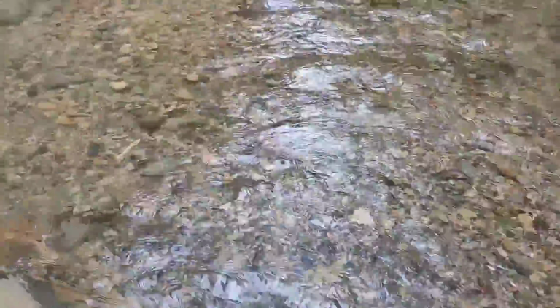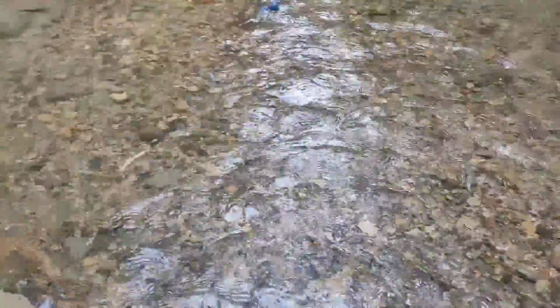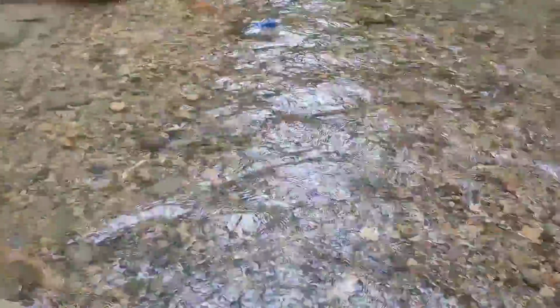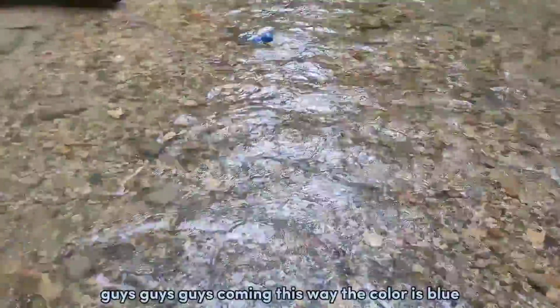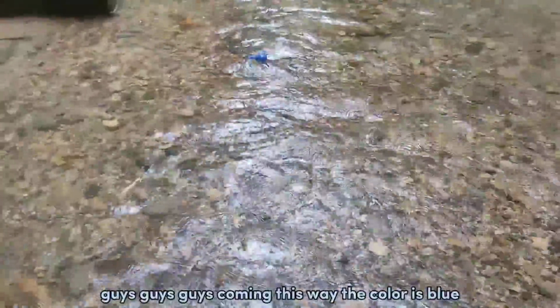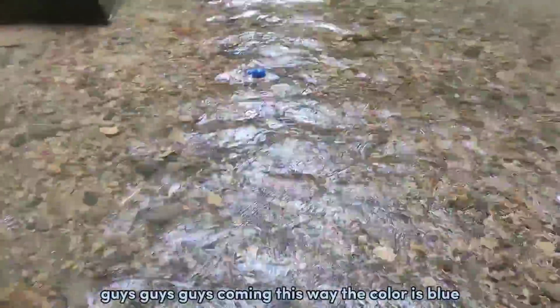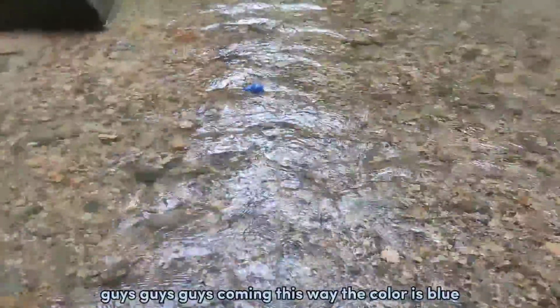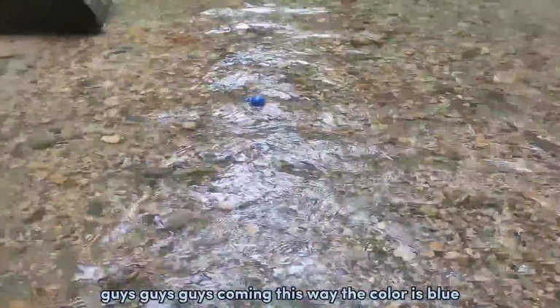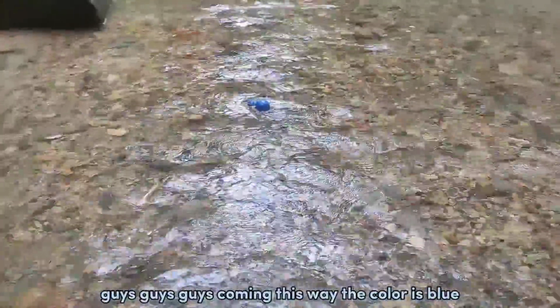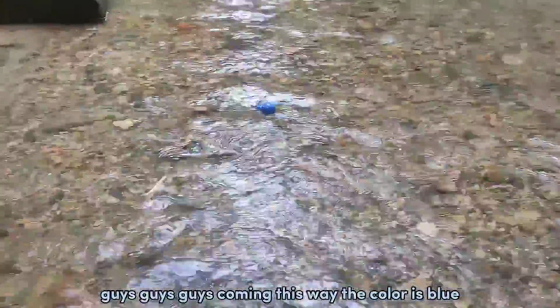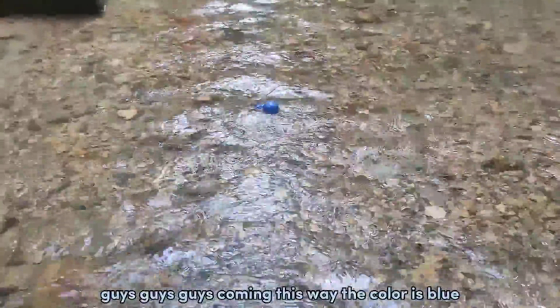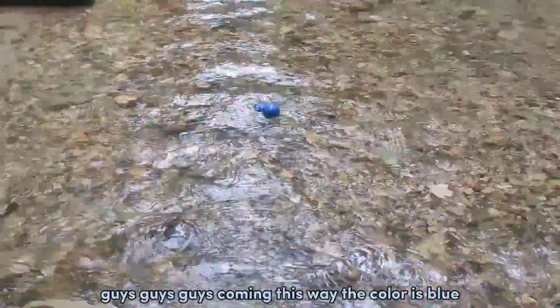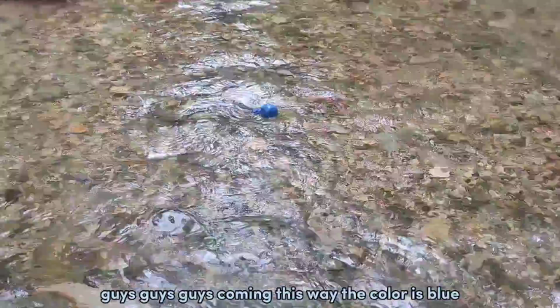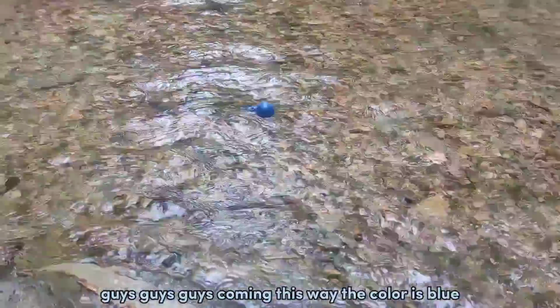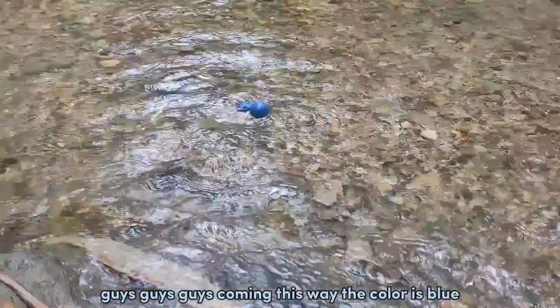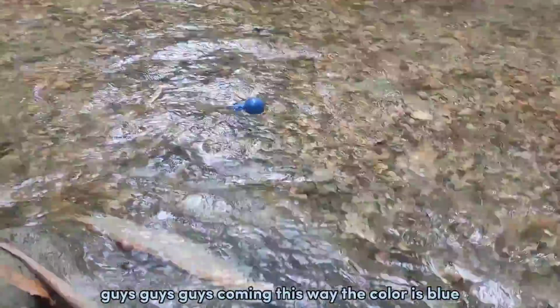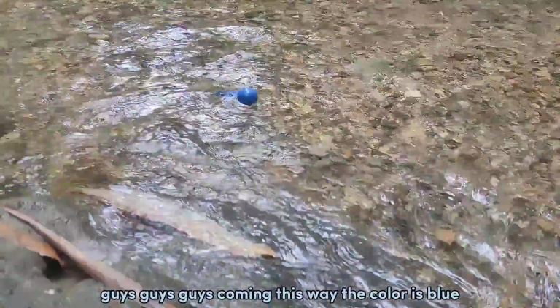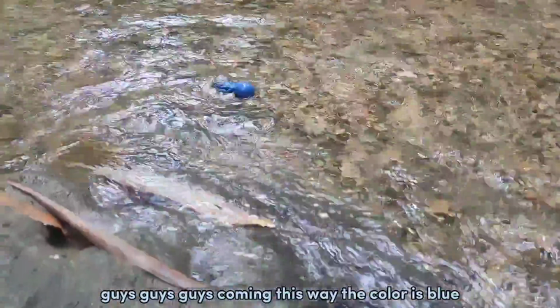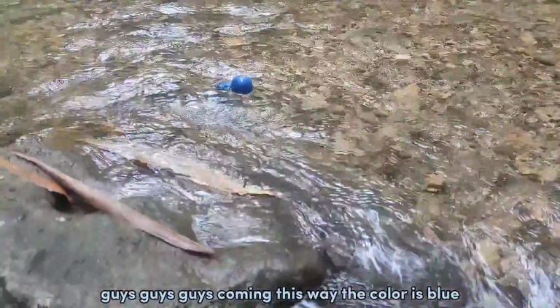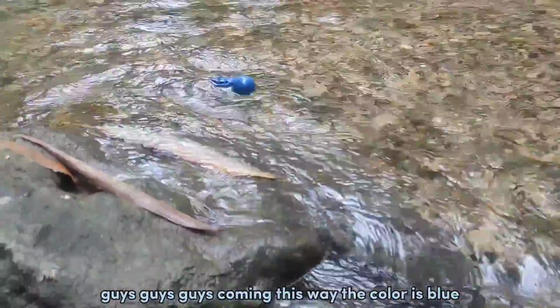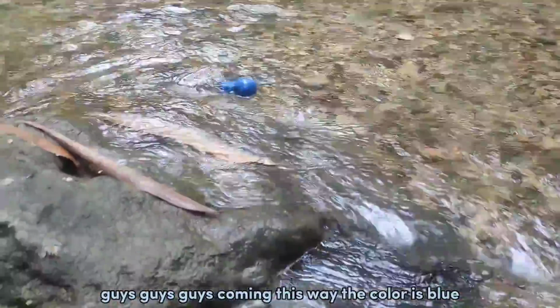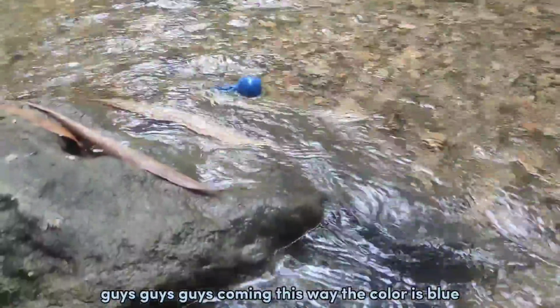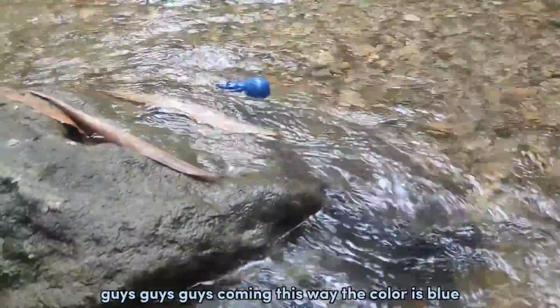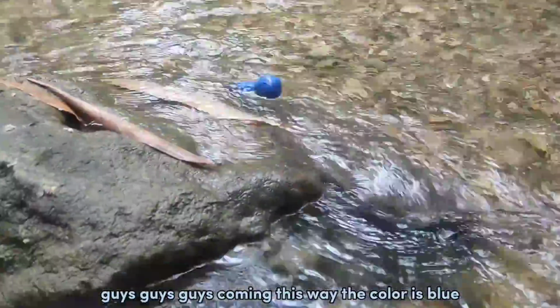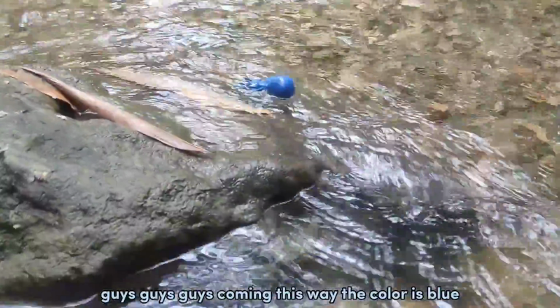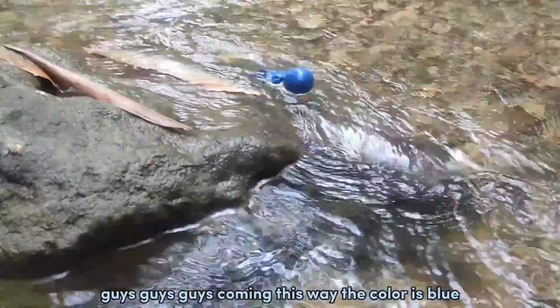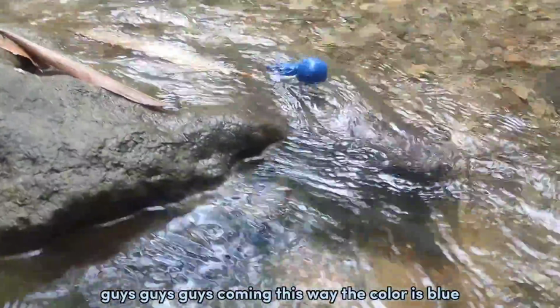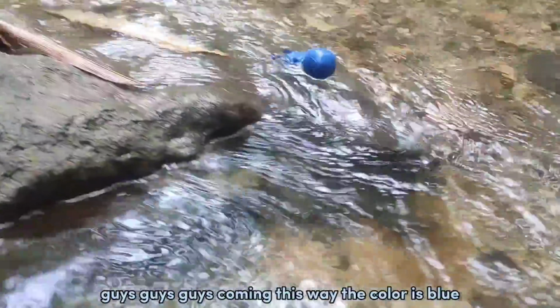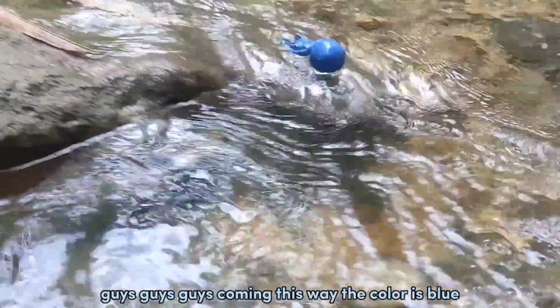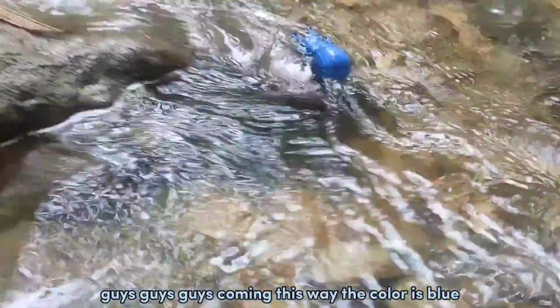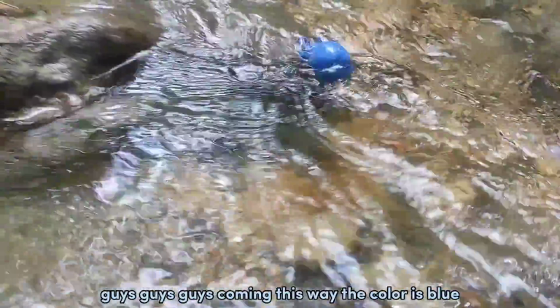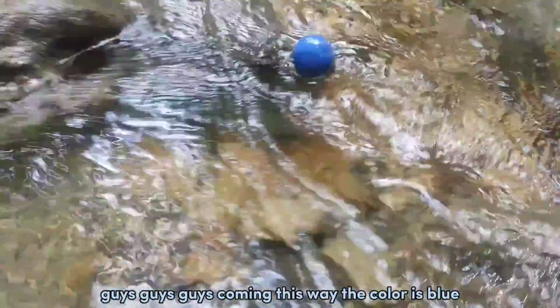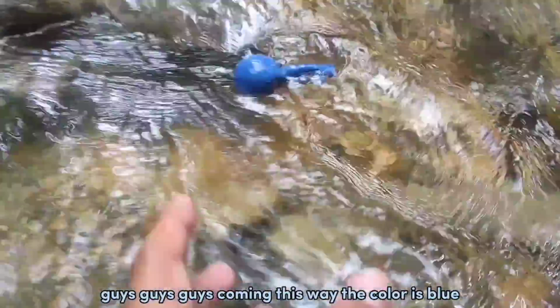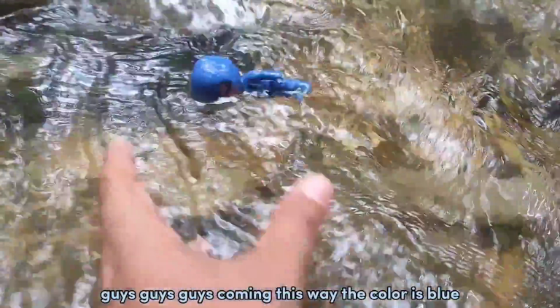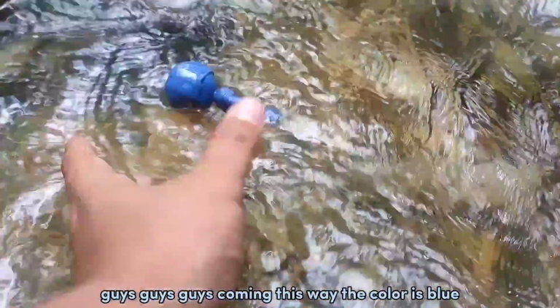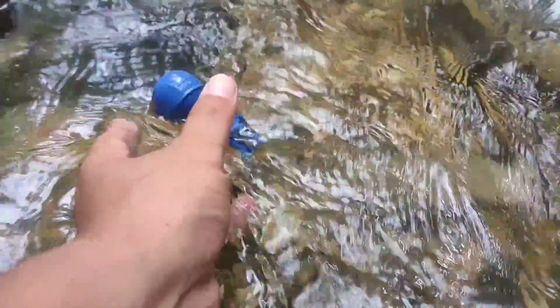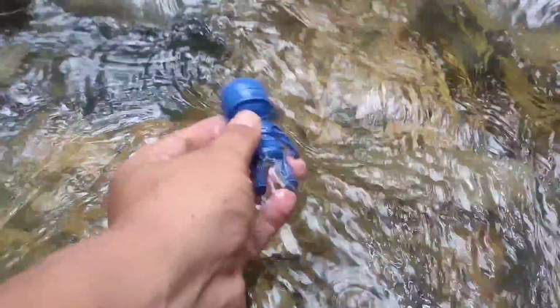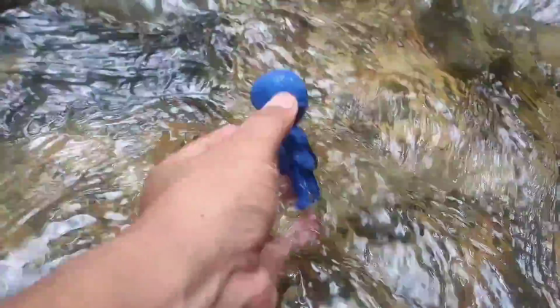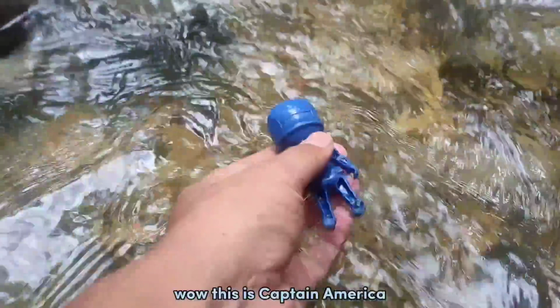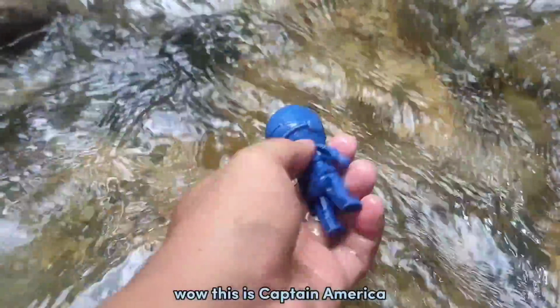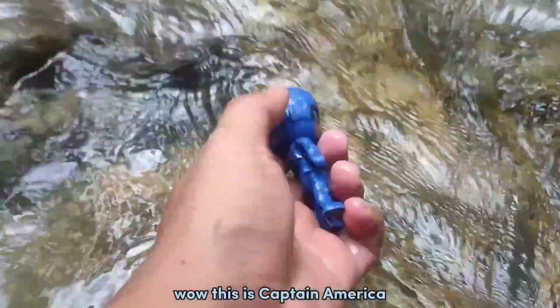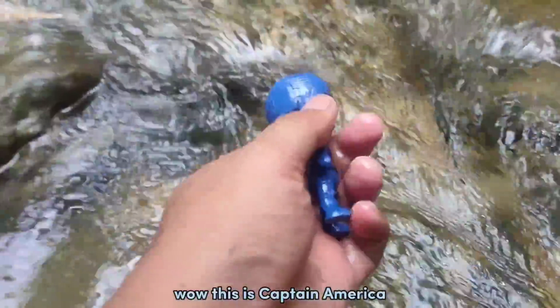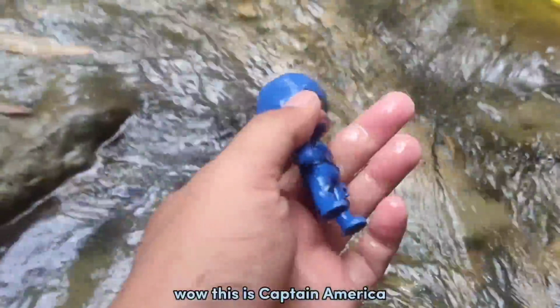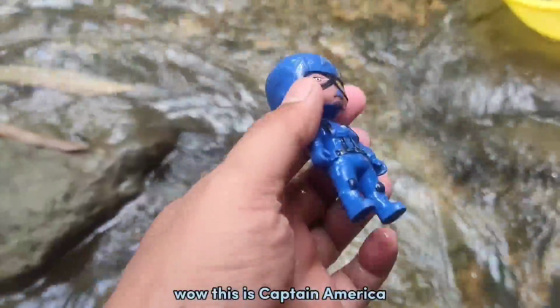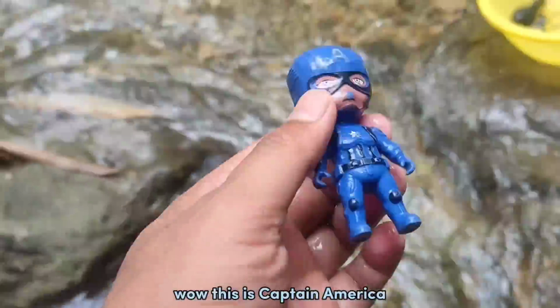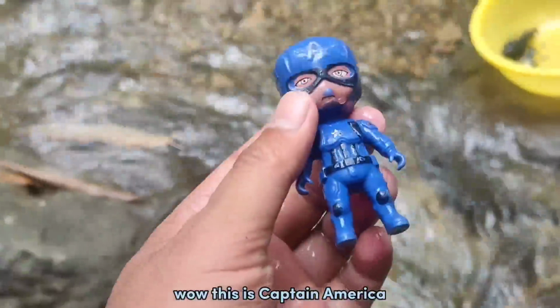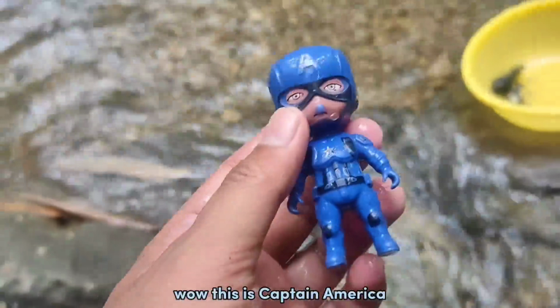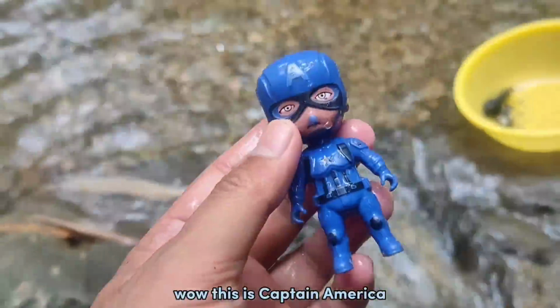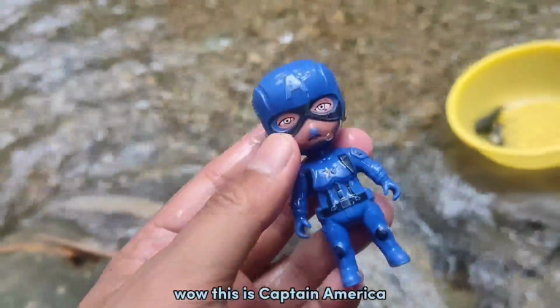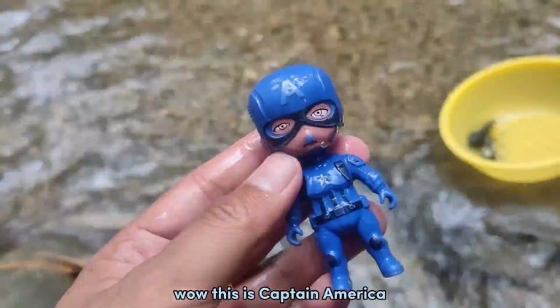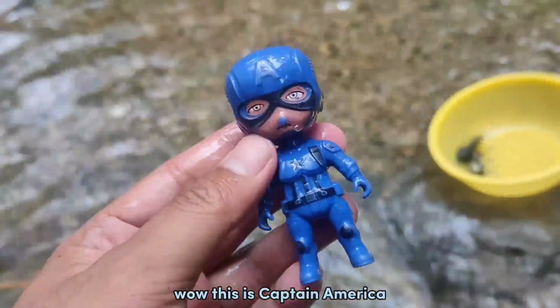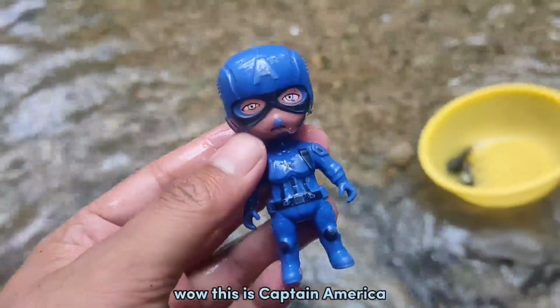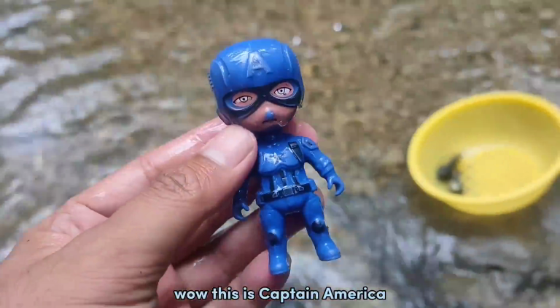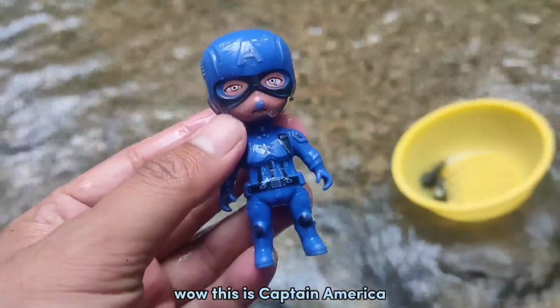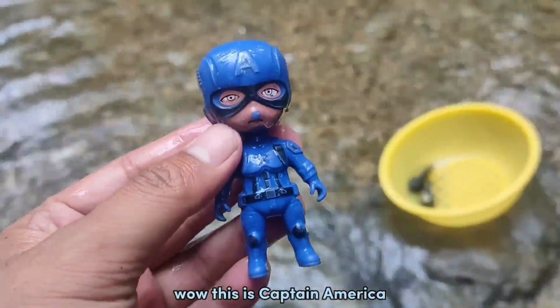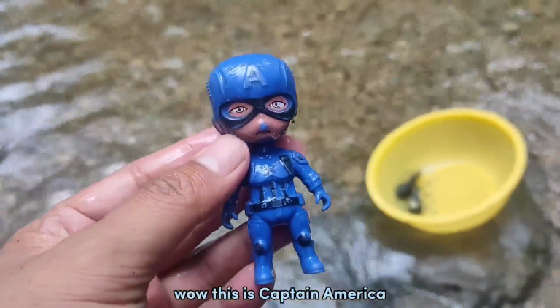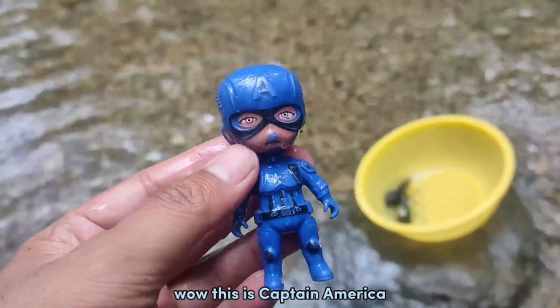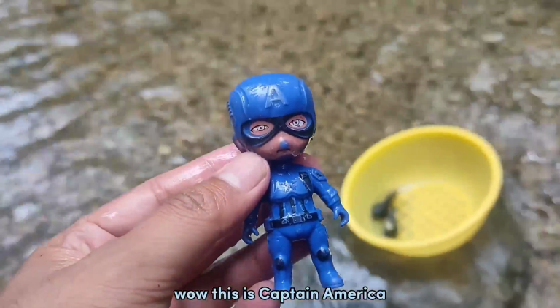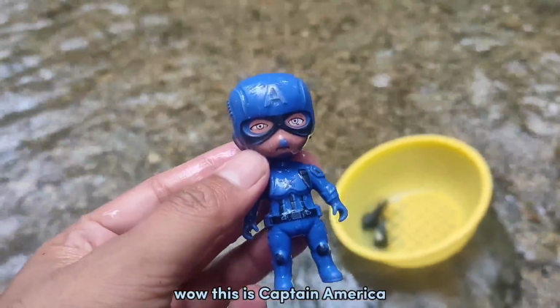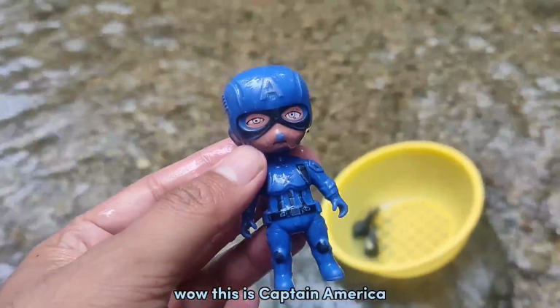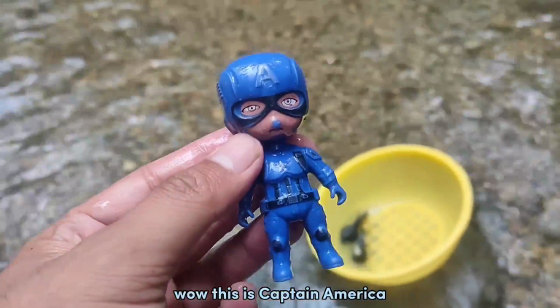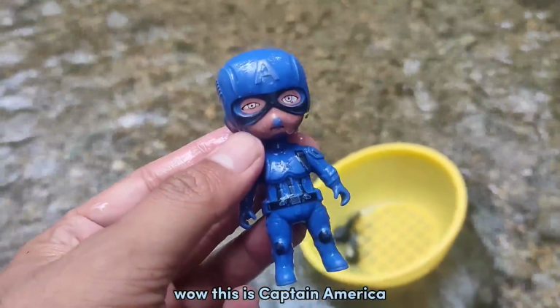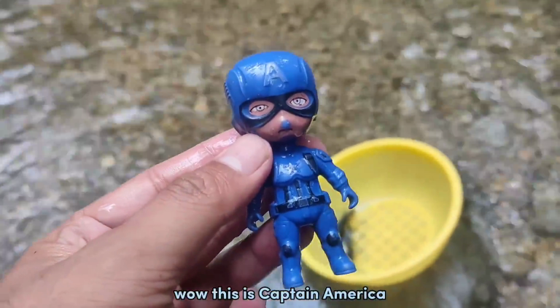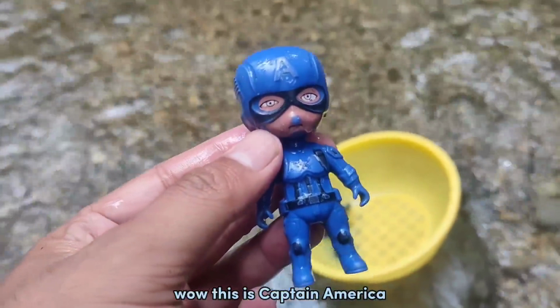Guys, guys, guys! Coming this way! The color is blue! Wow! This is Captain America!